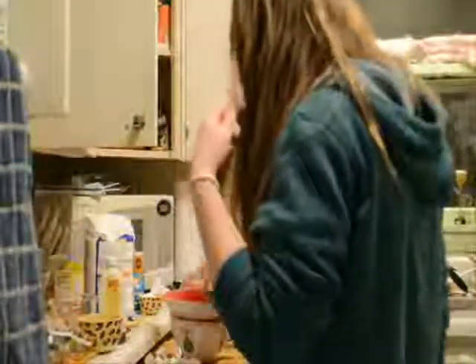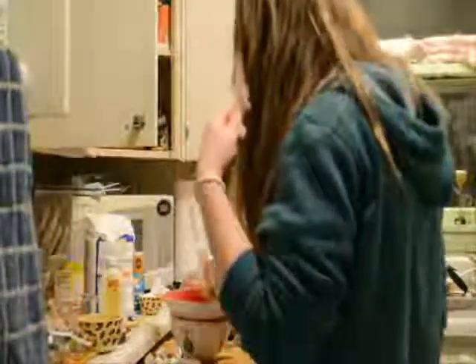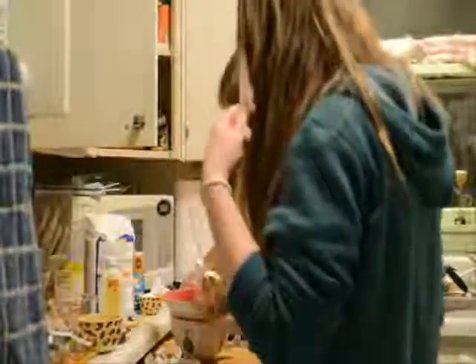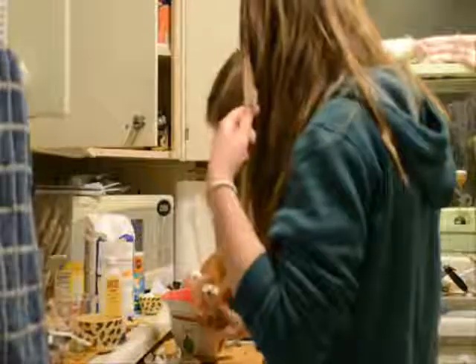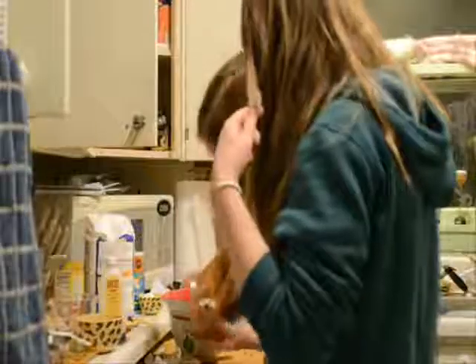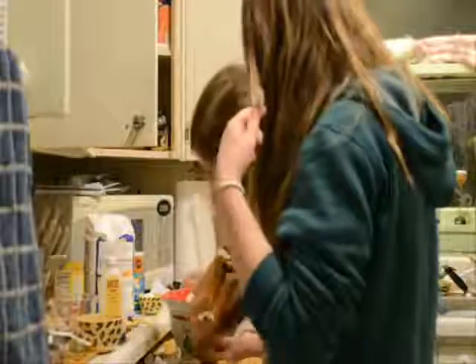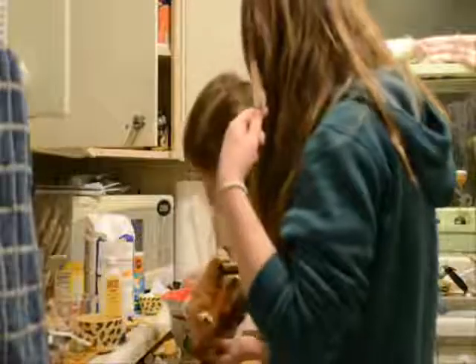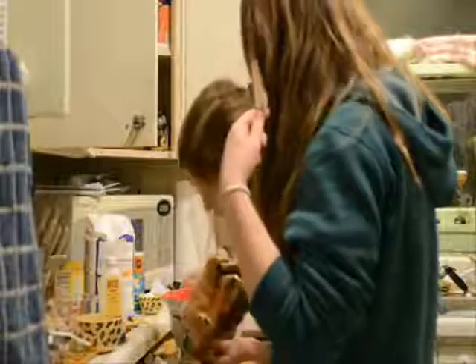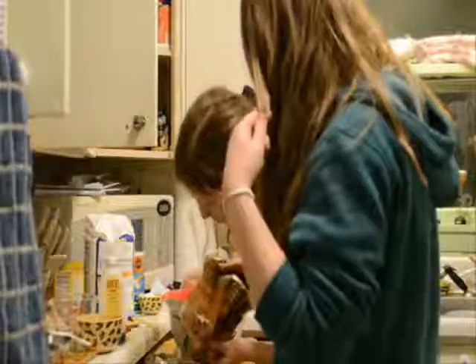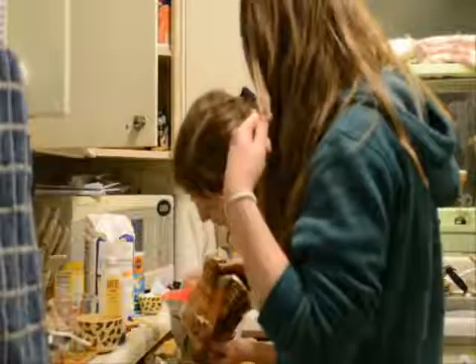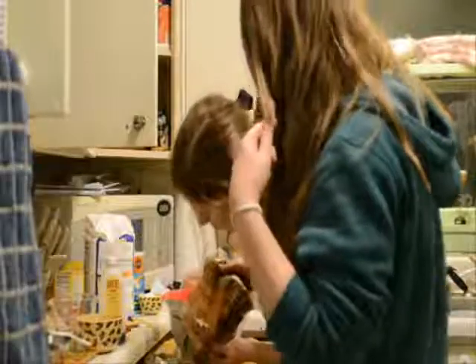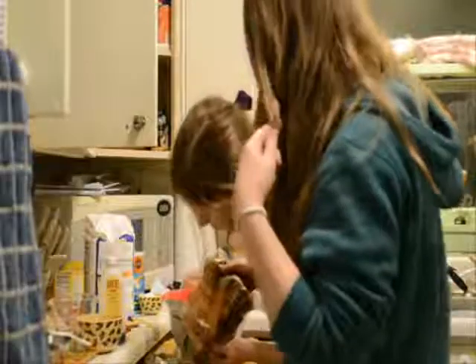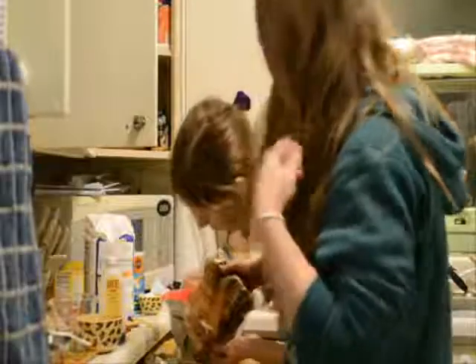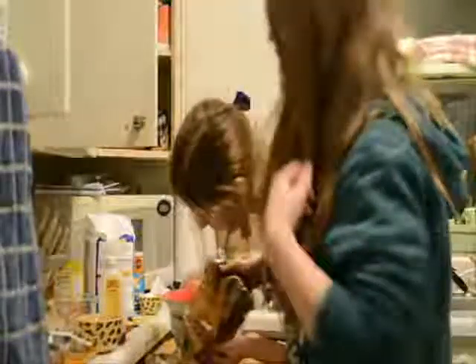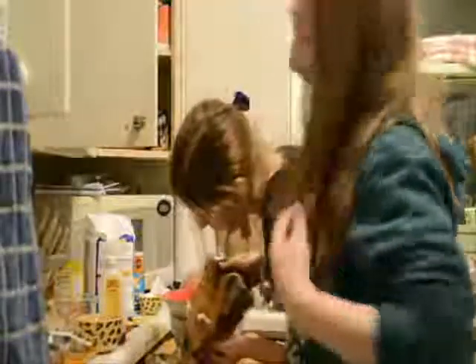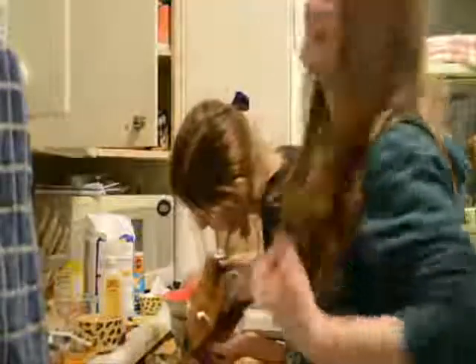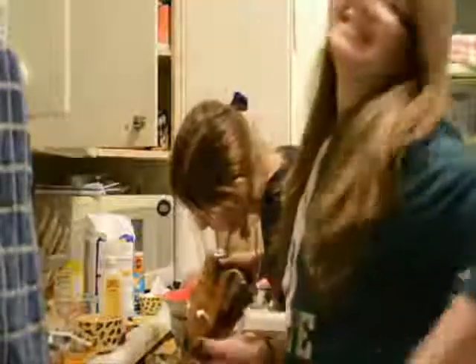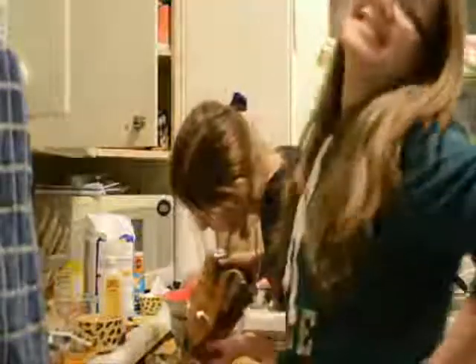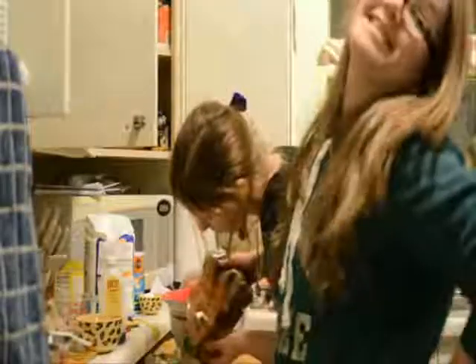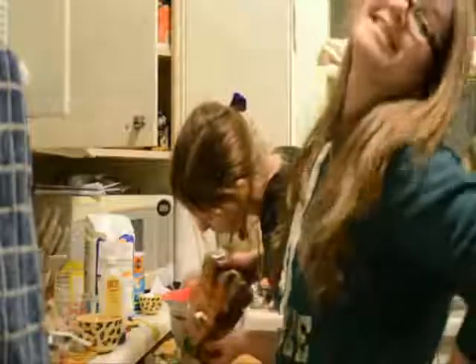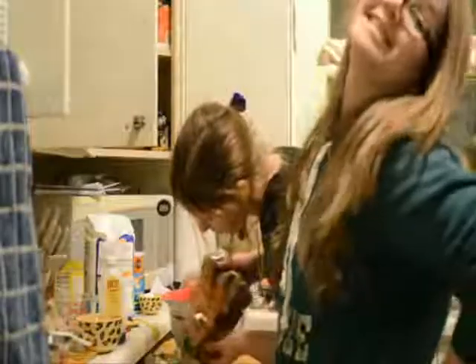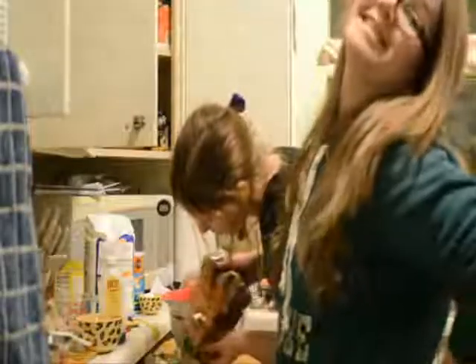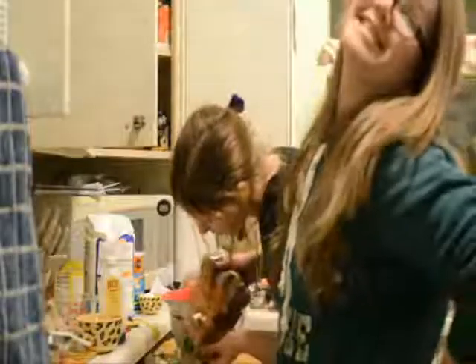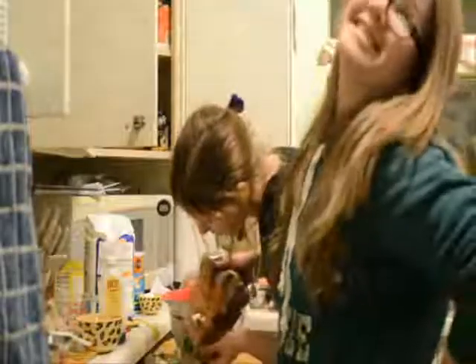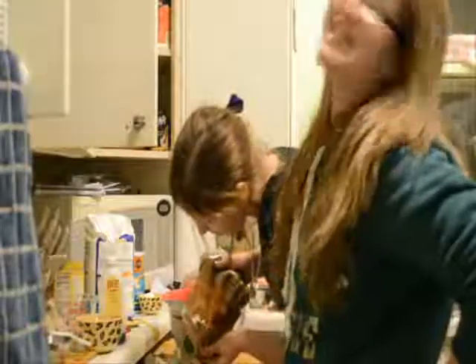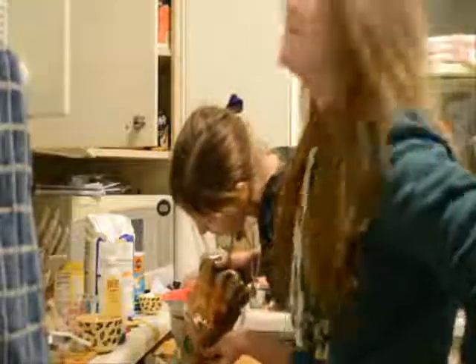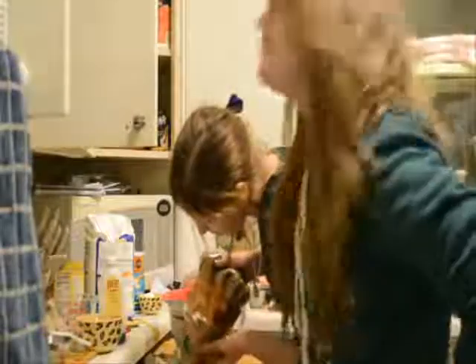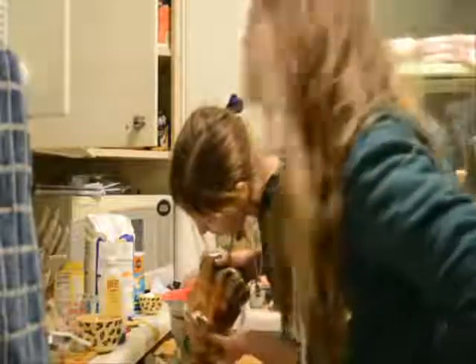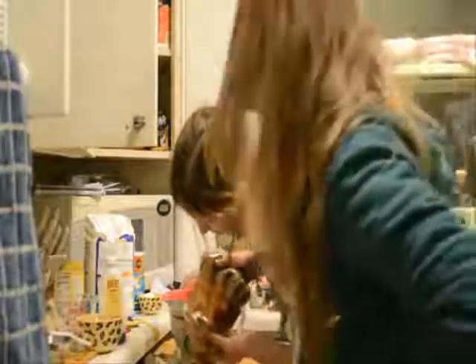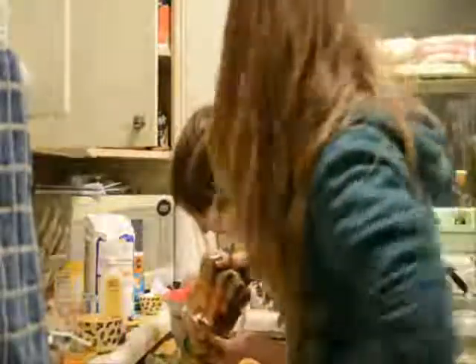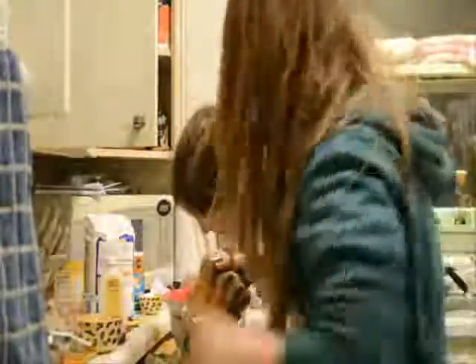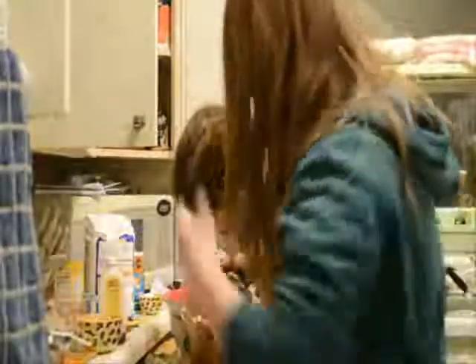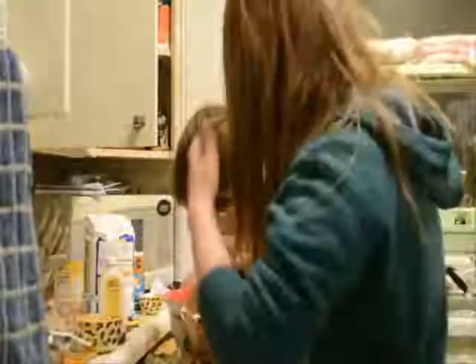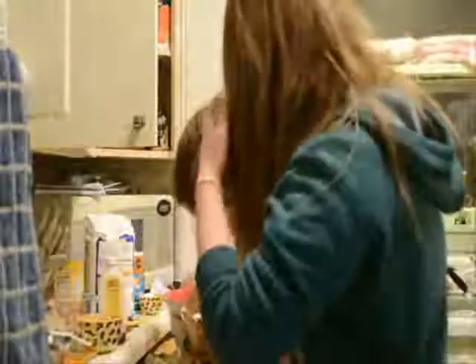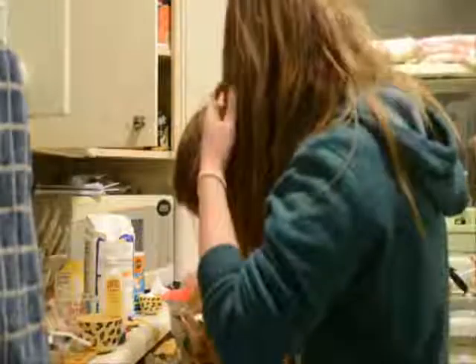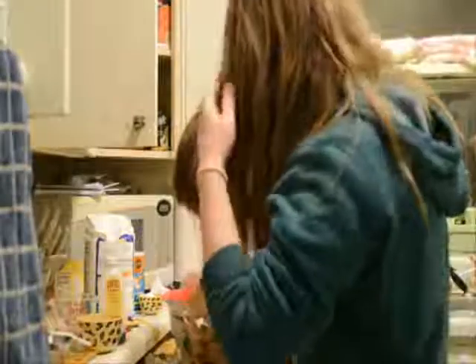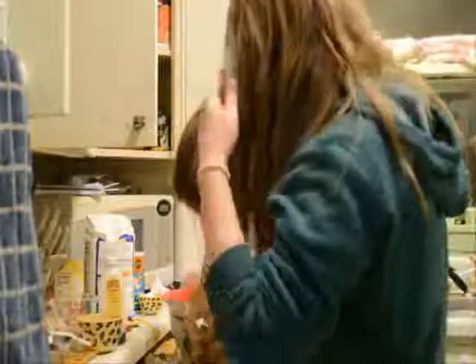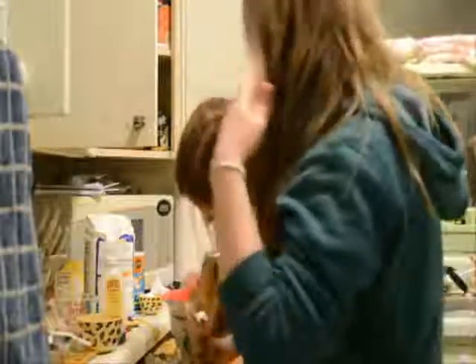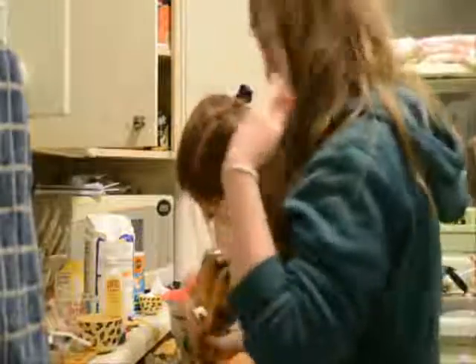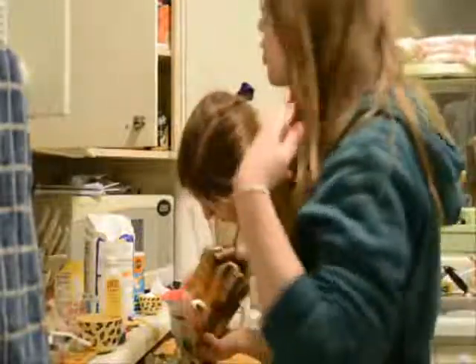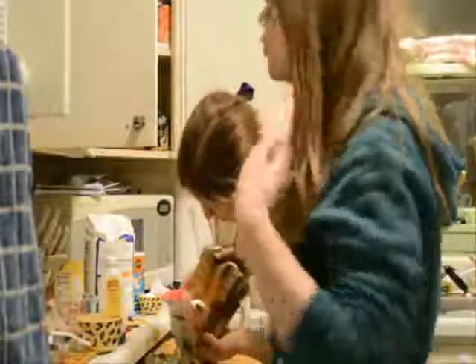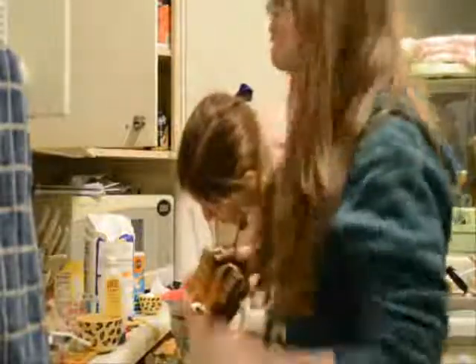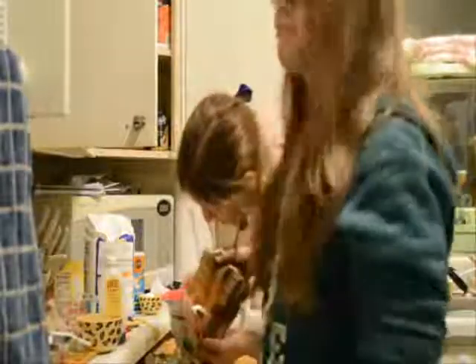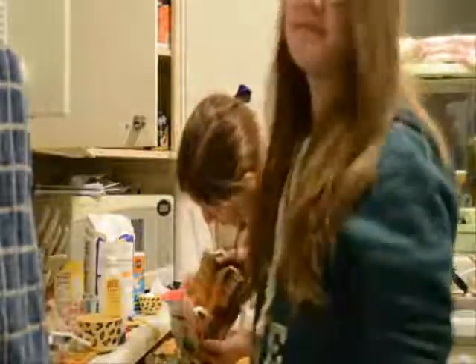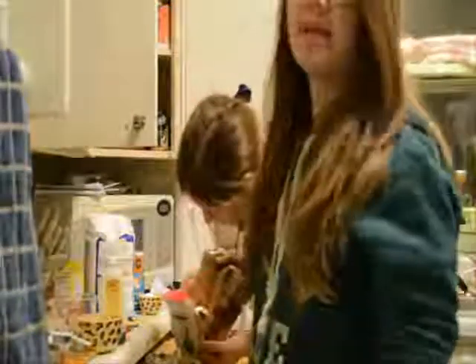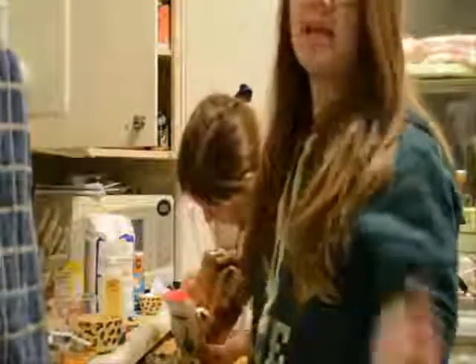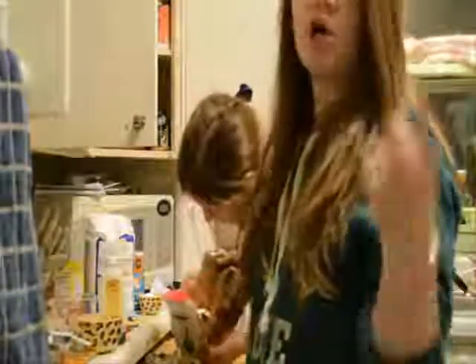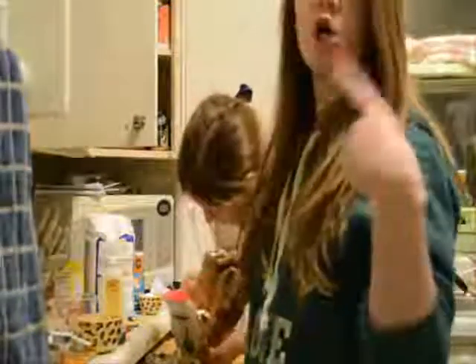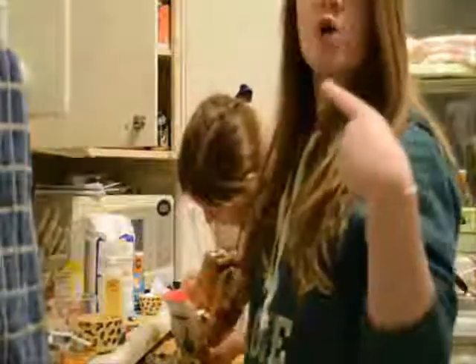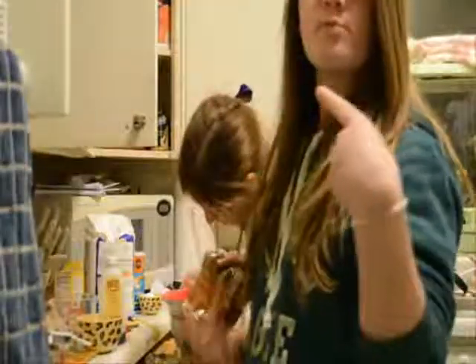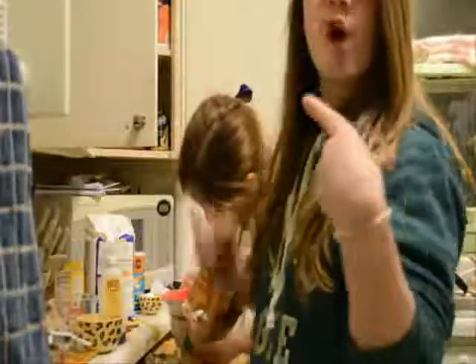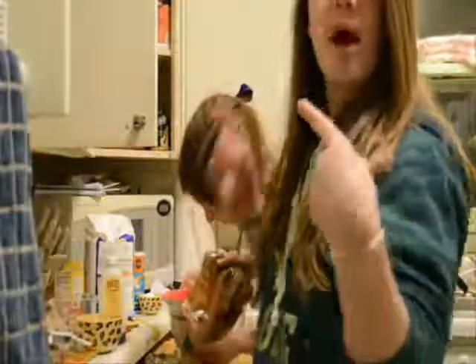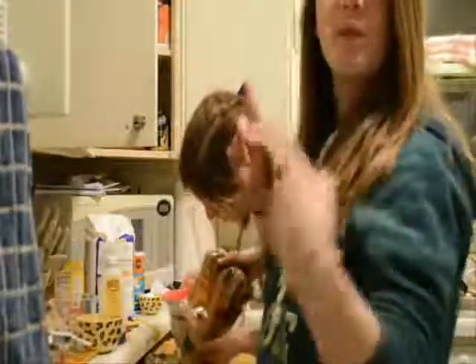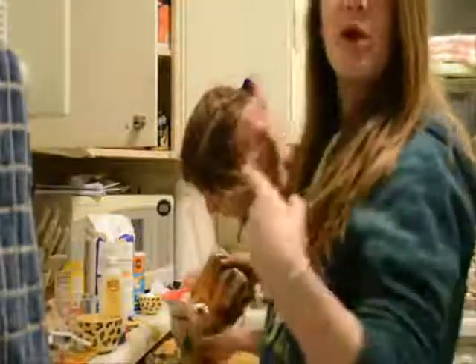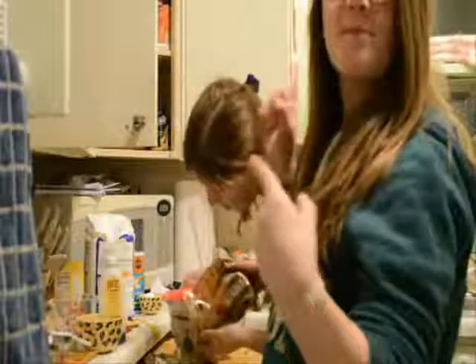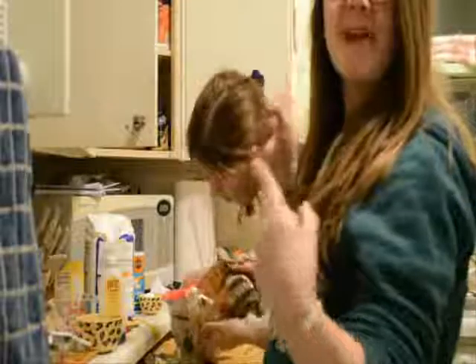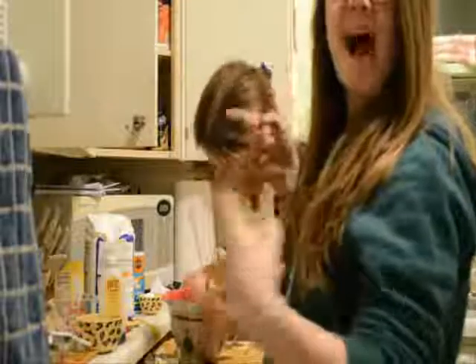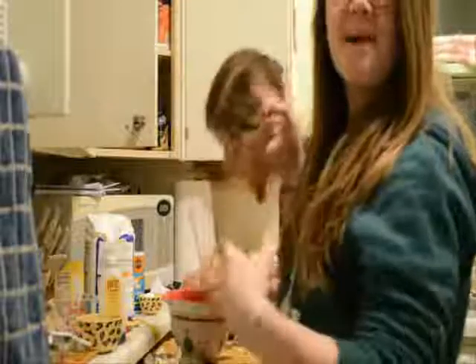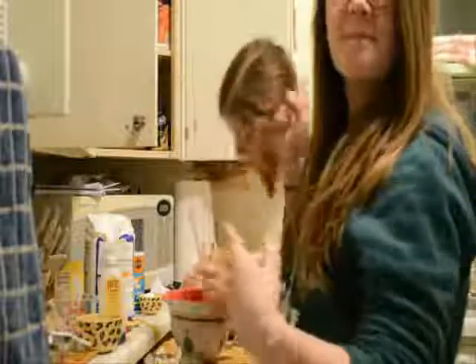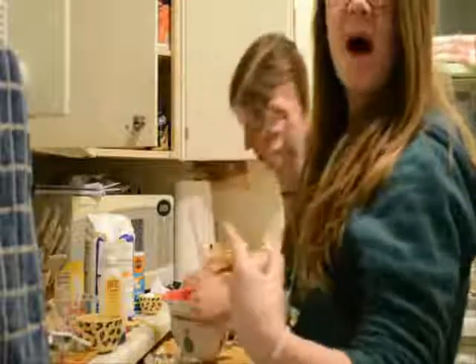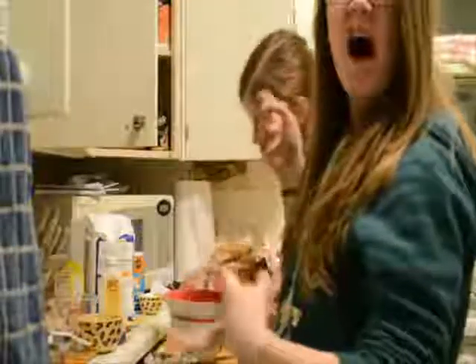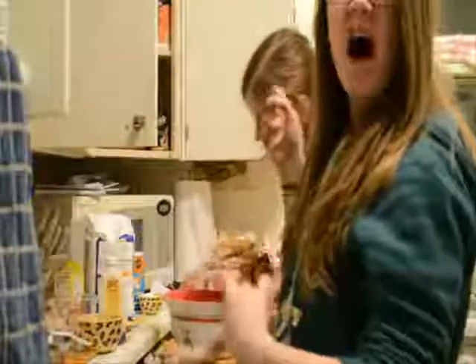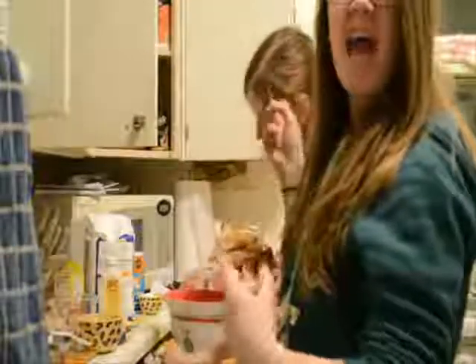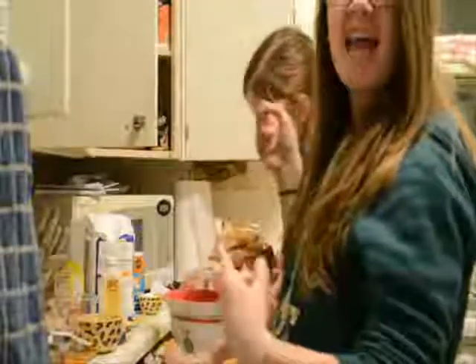It's my house. Yep, so her problem, not mine.